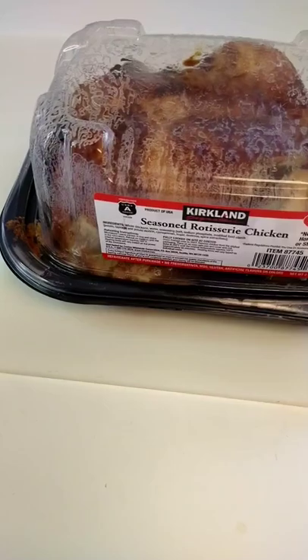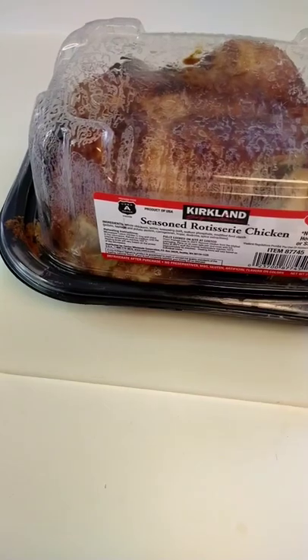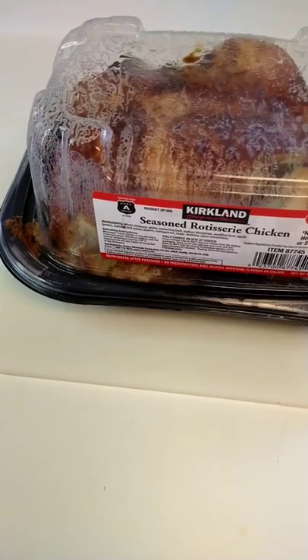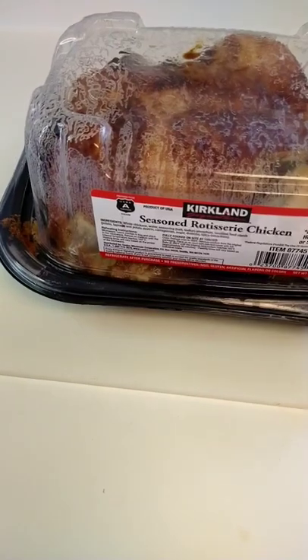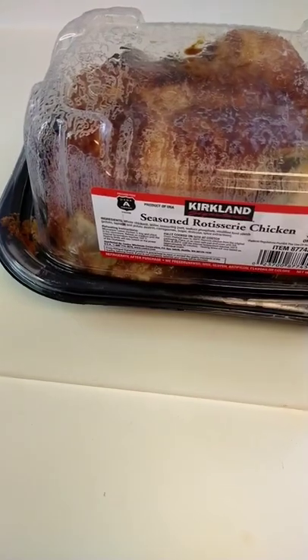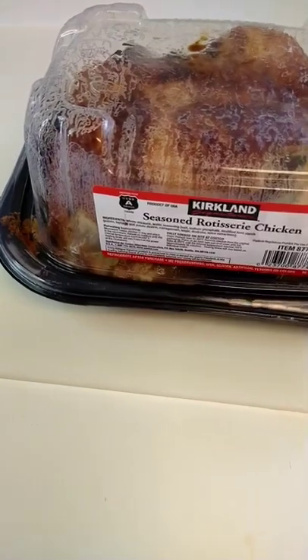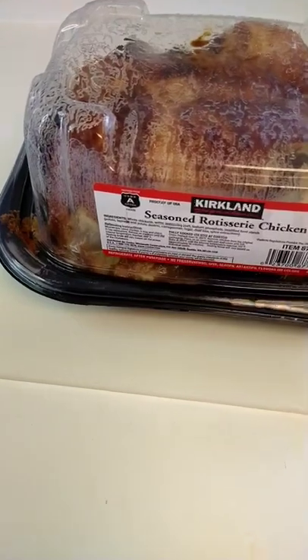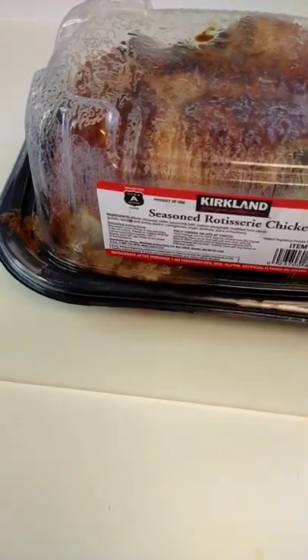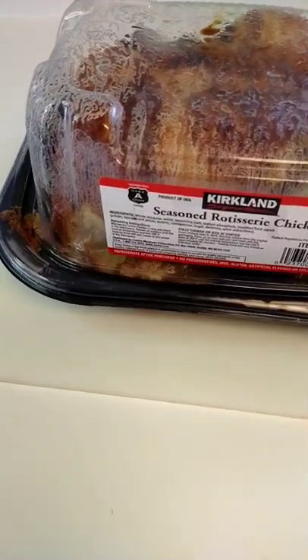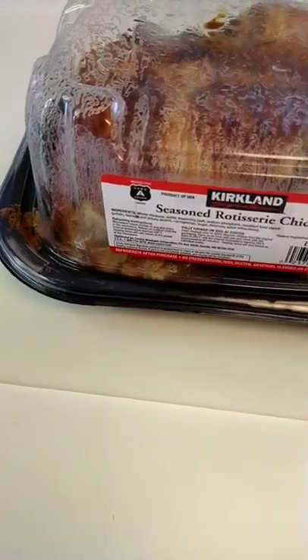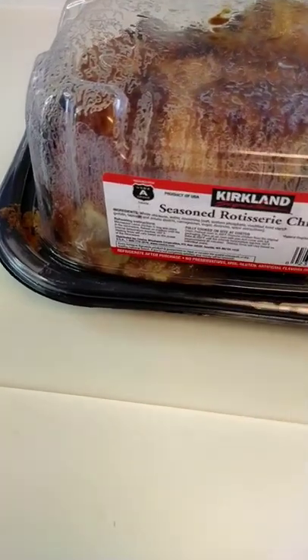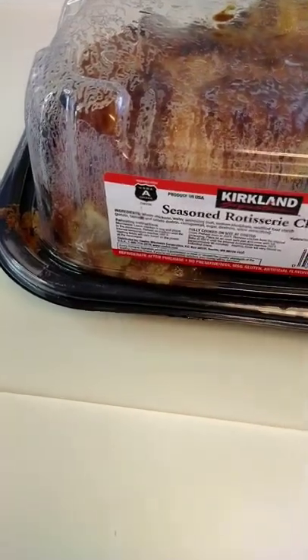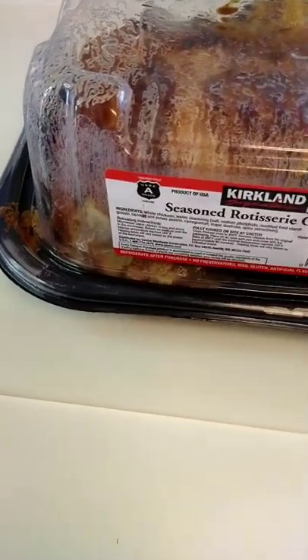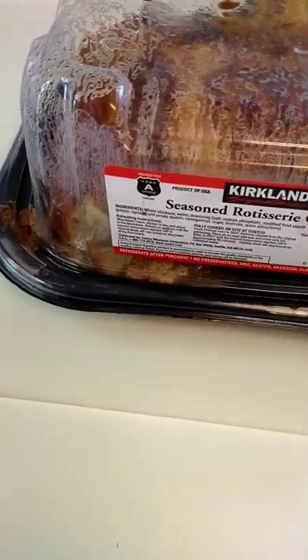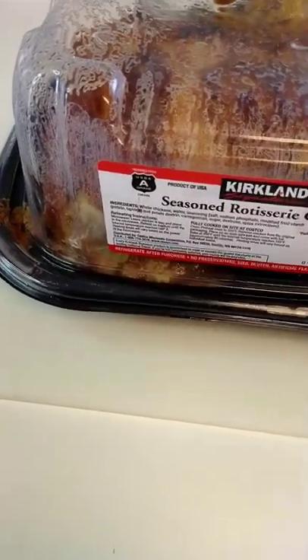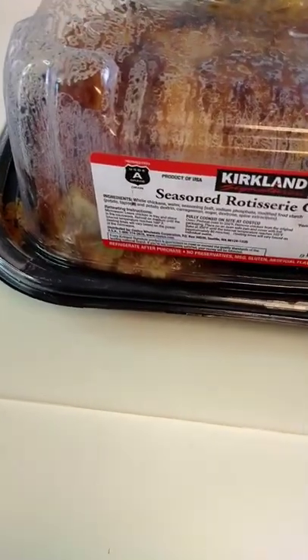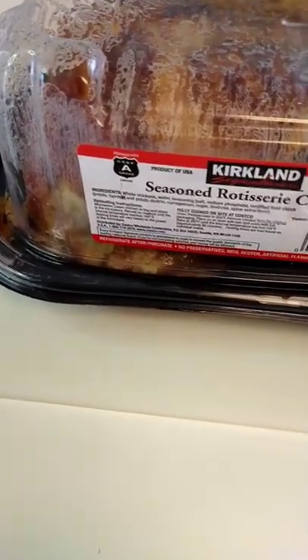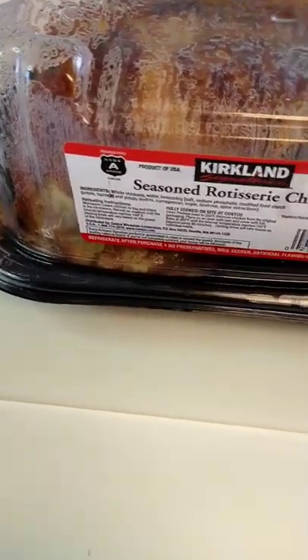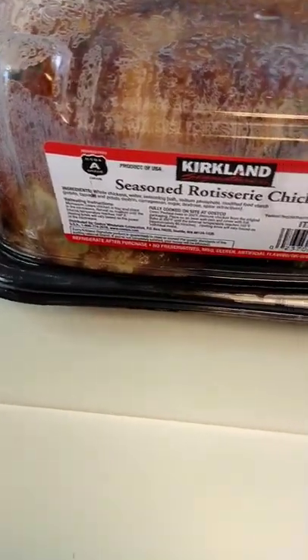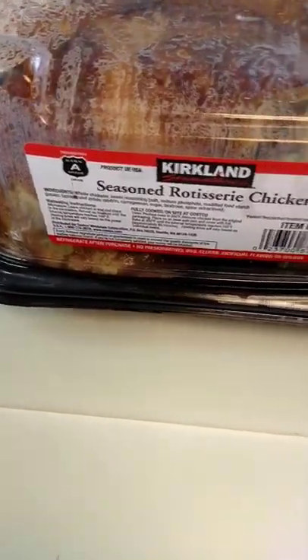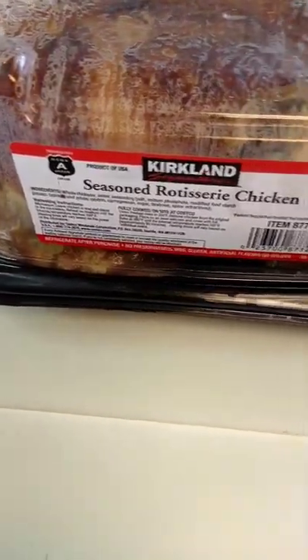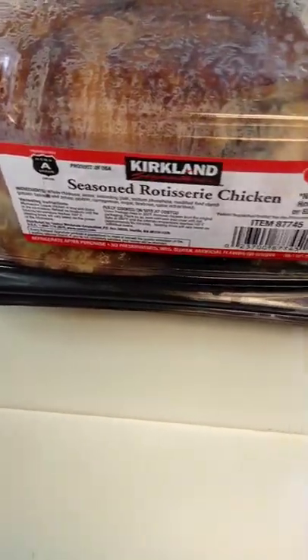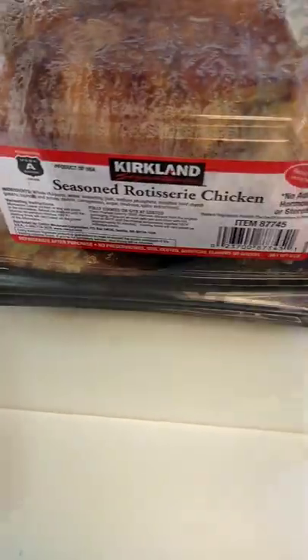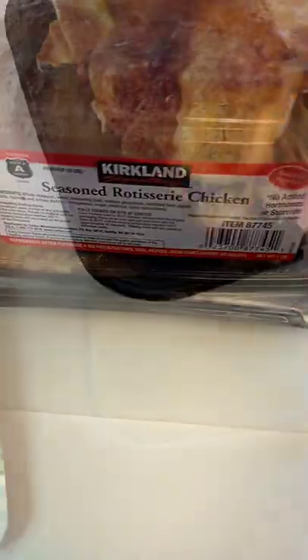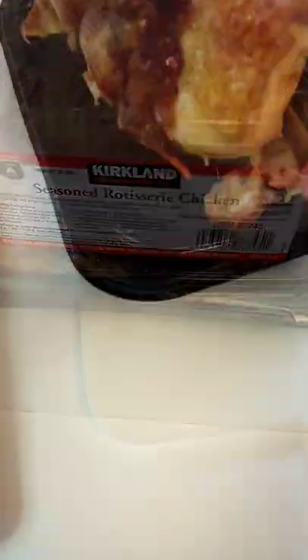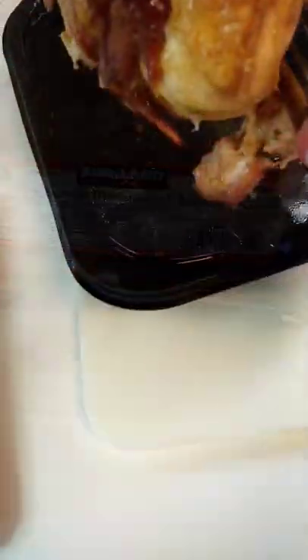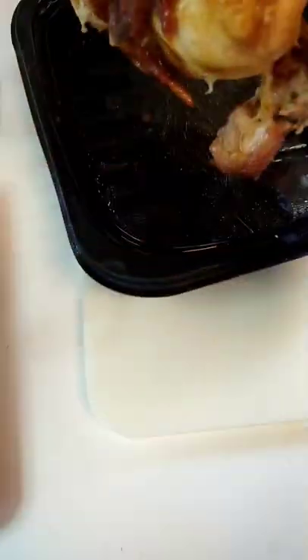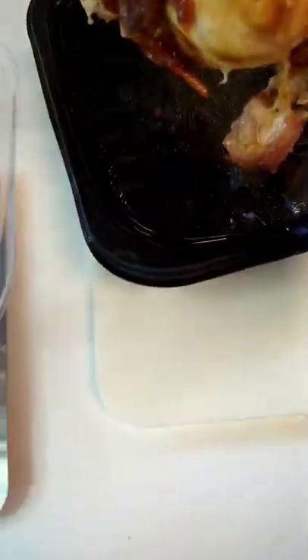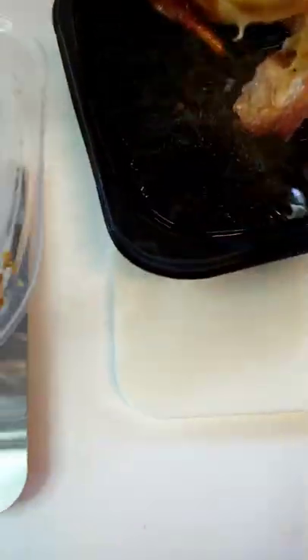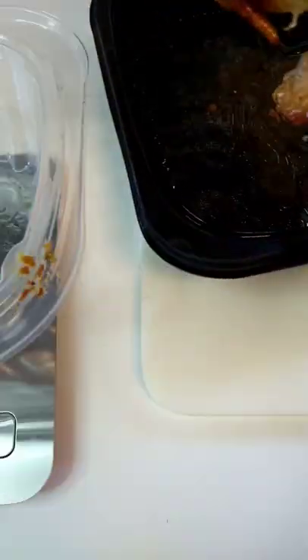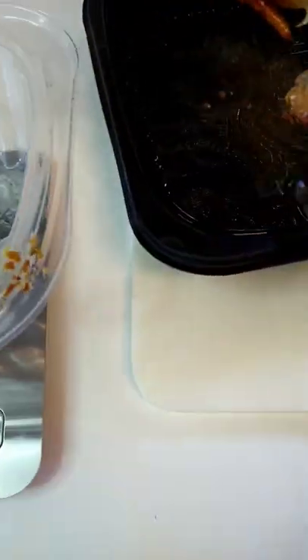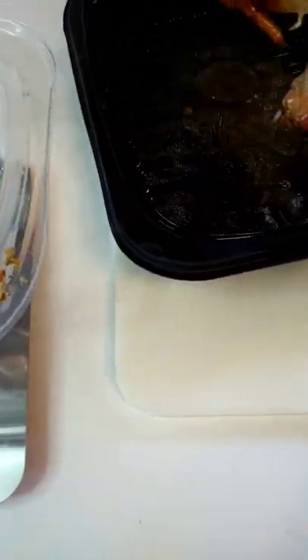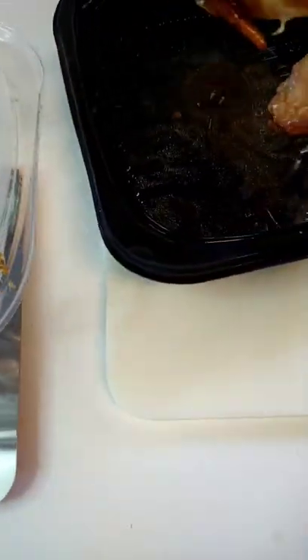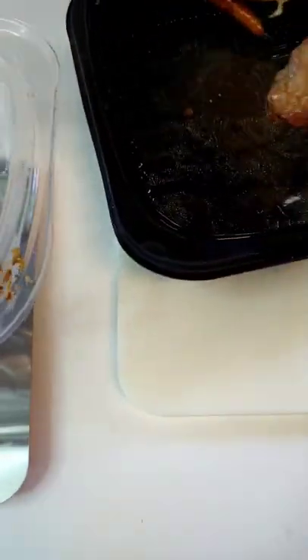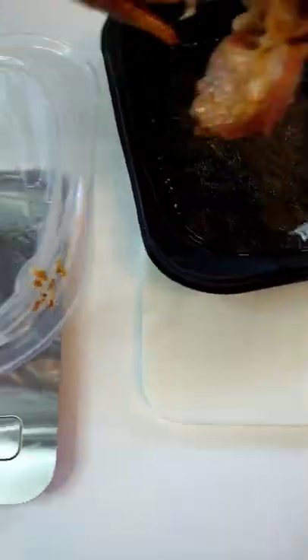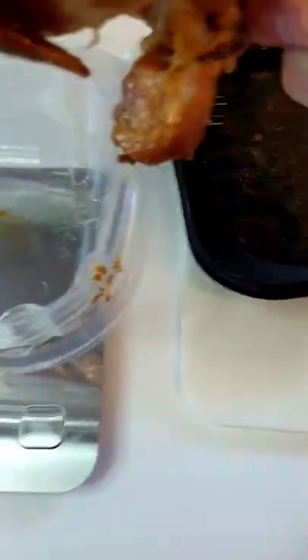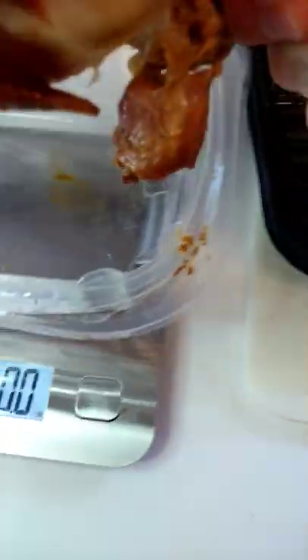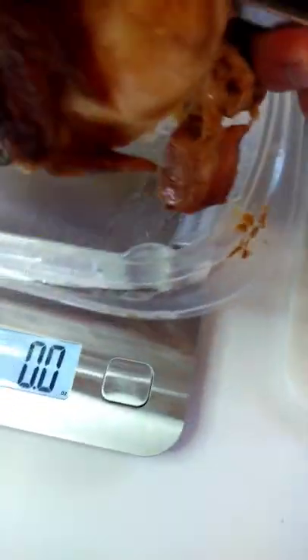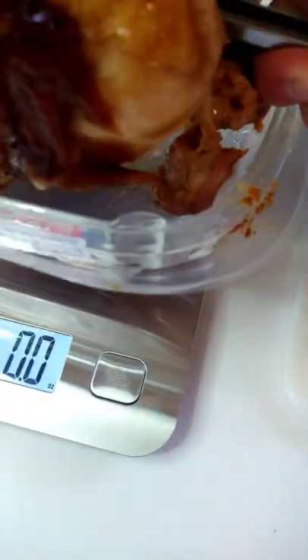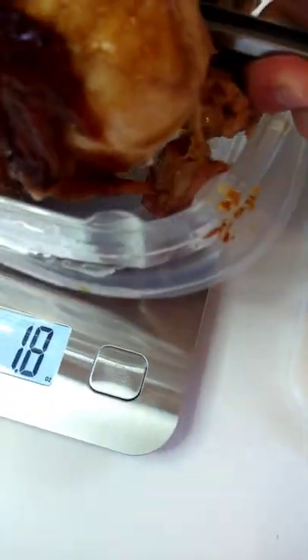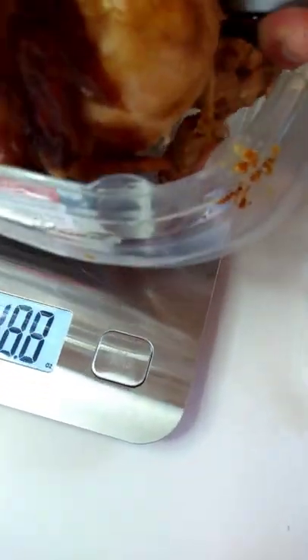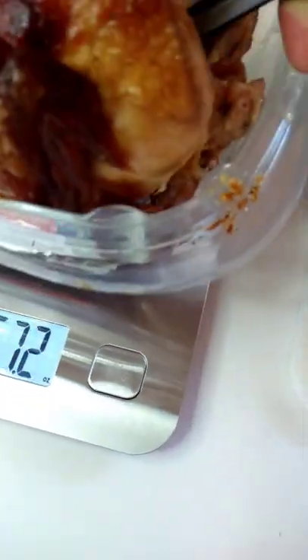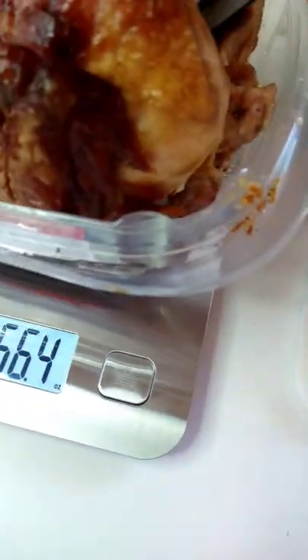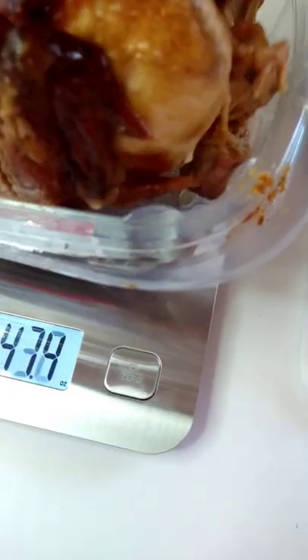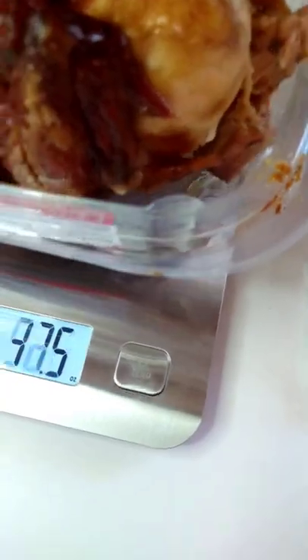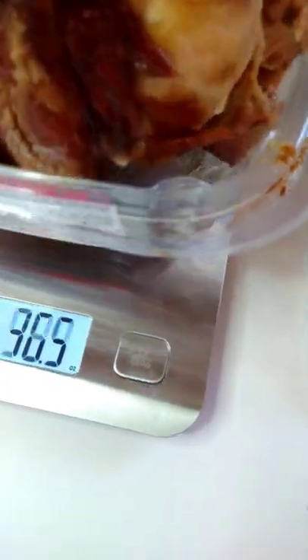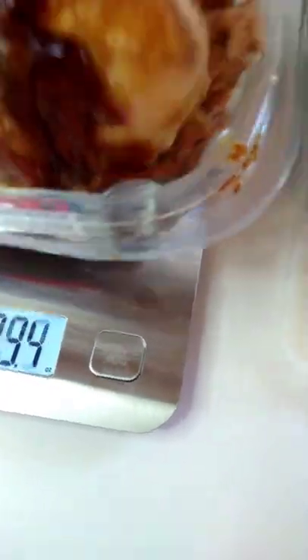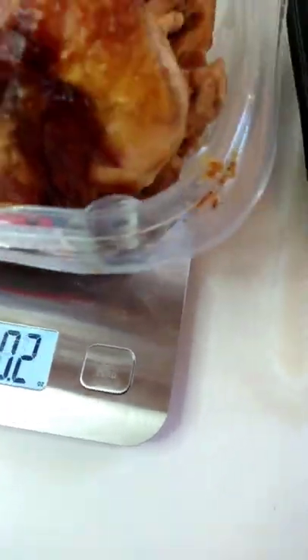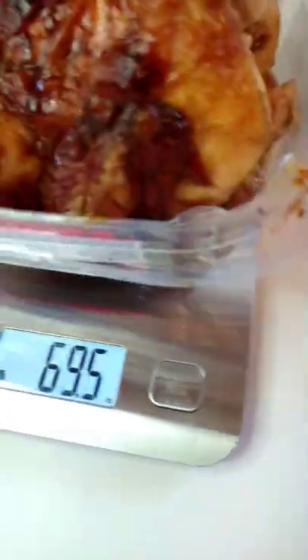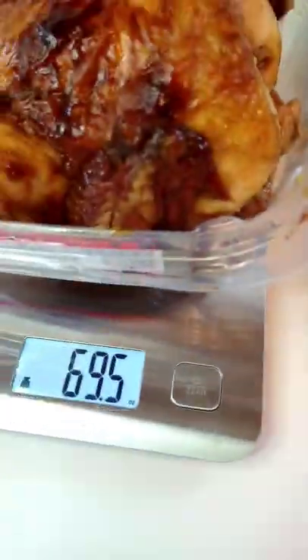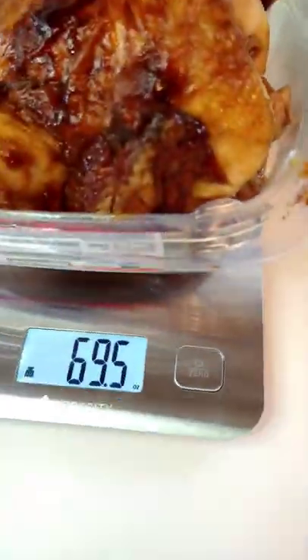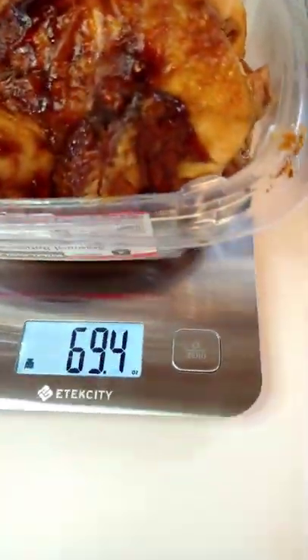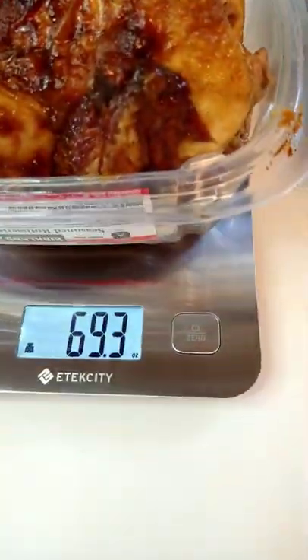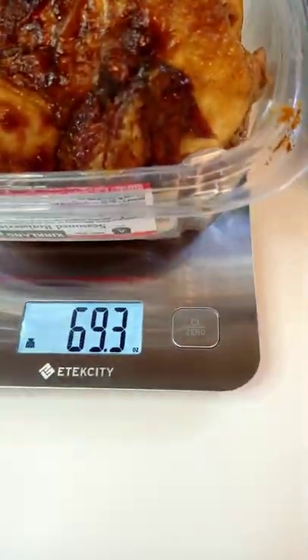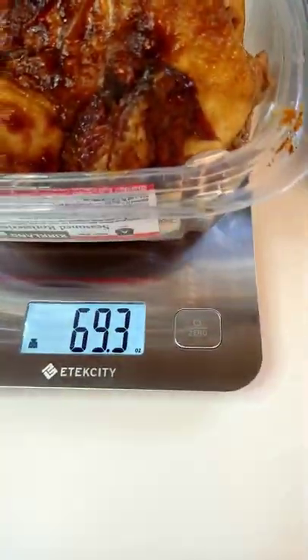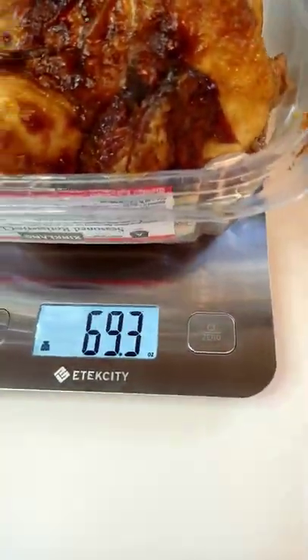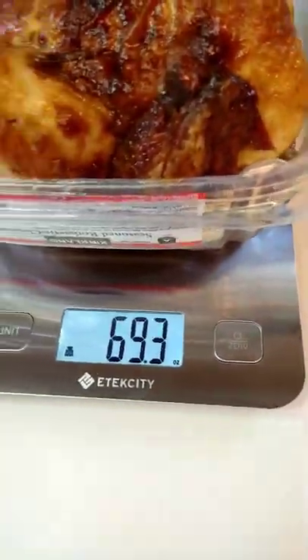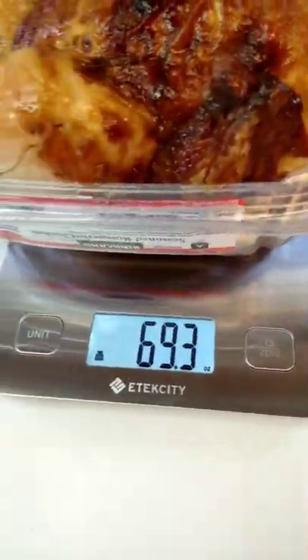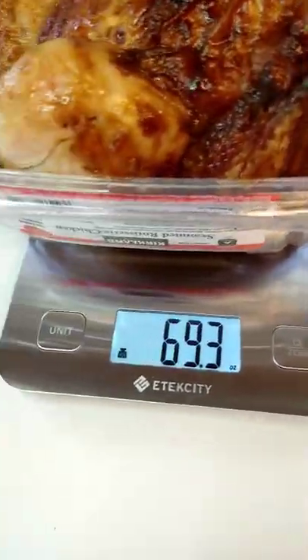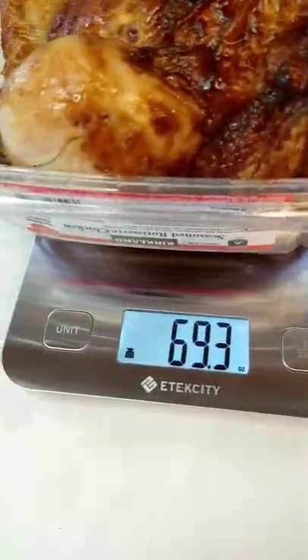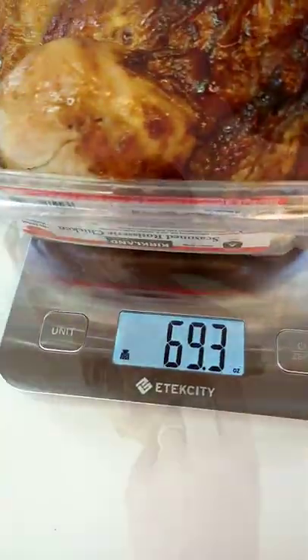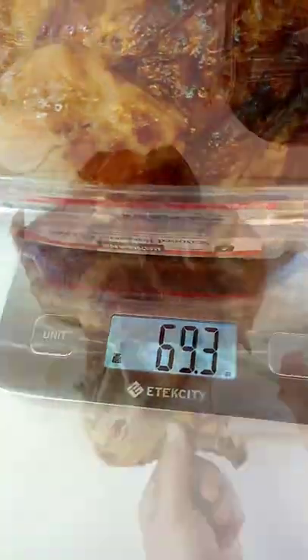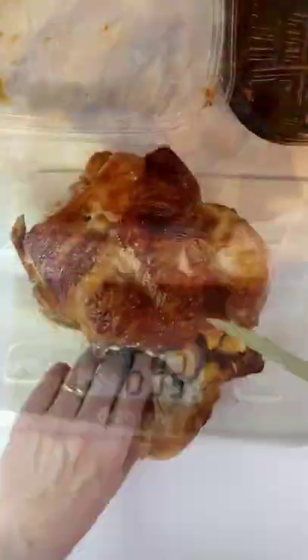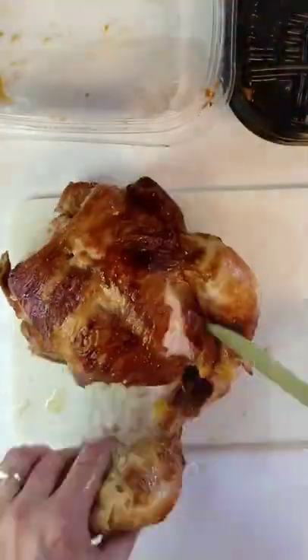How much meat is on one of these Costco rotisserie chickens? Let's find out. Starting weight on this bird is 69.3 ounces.